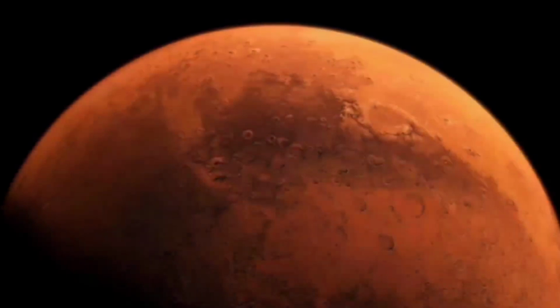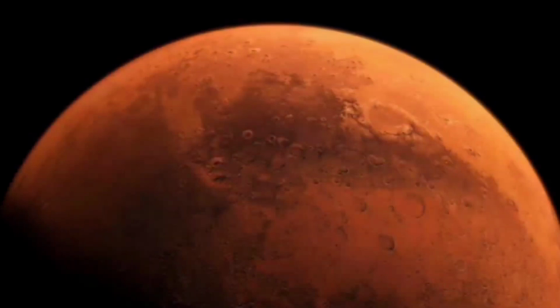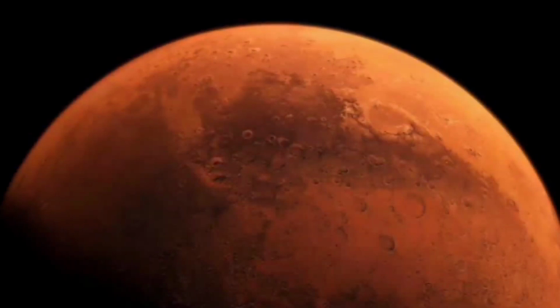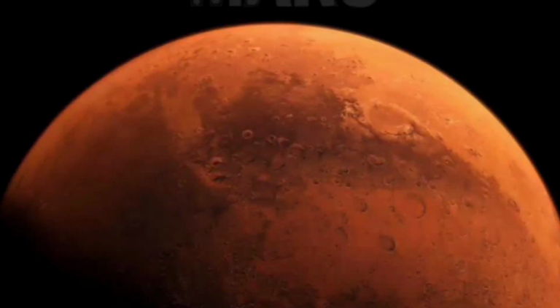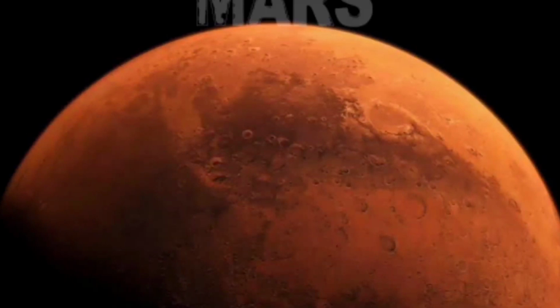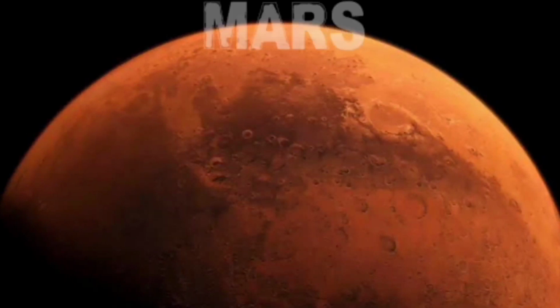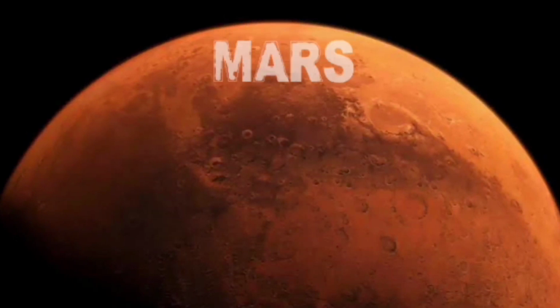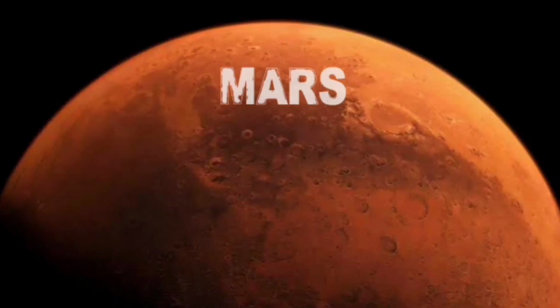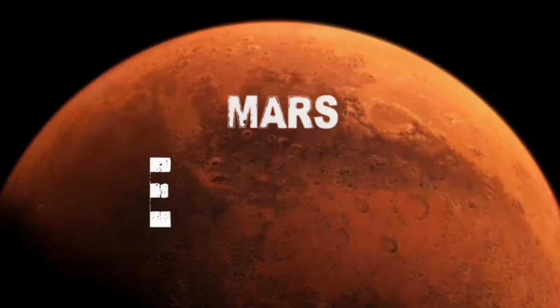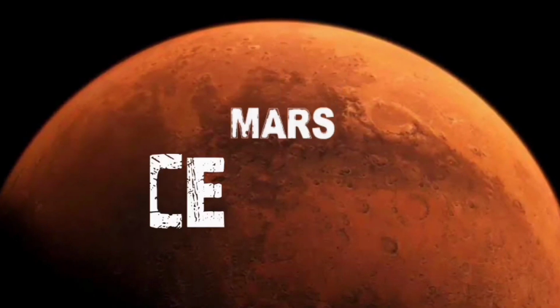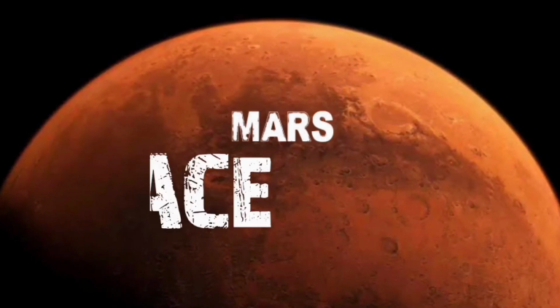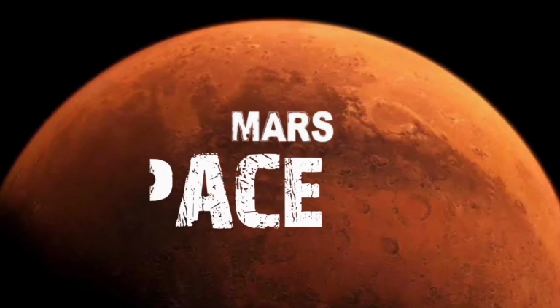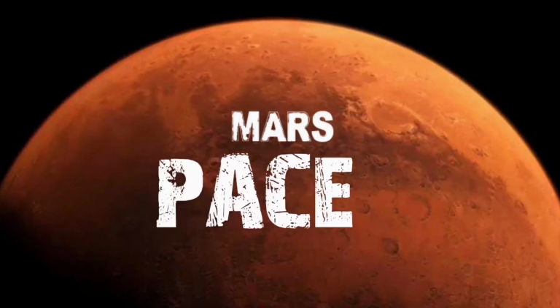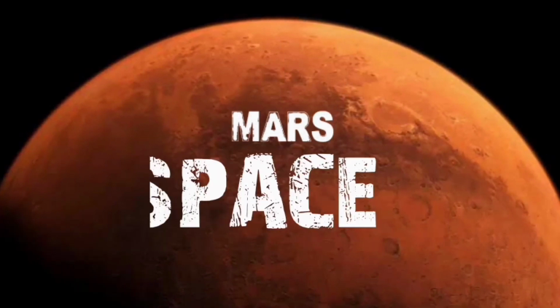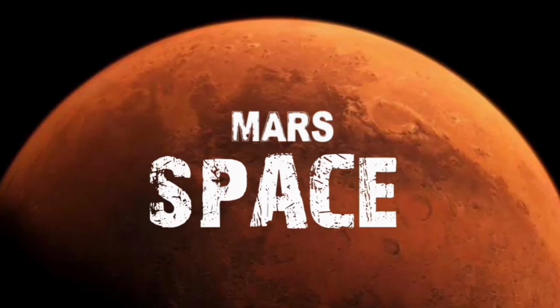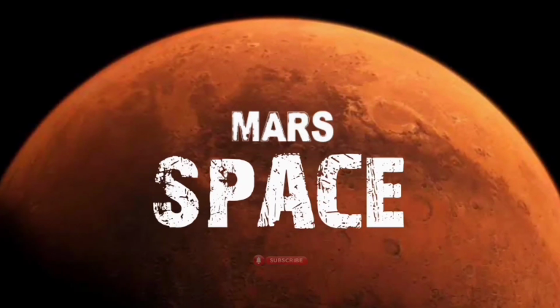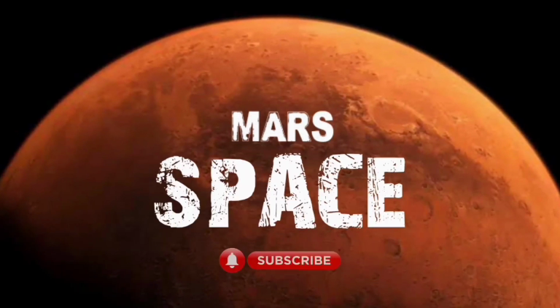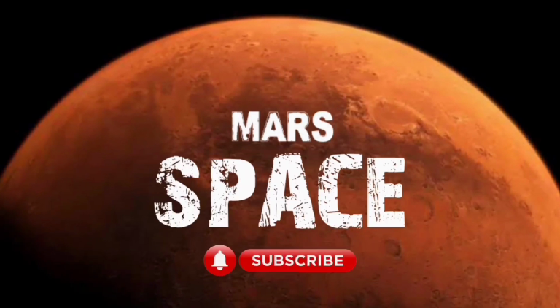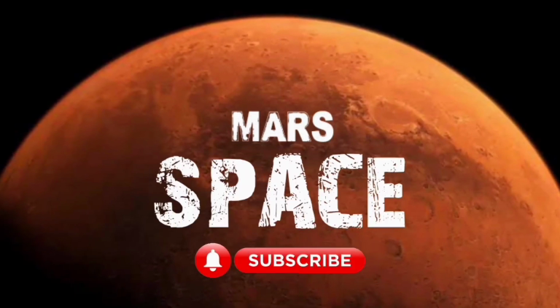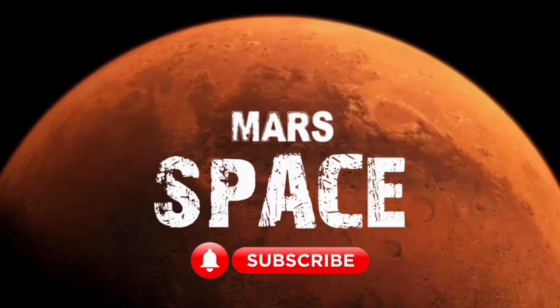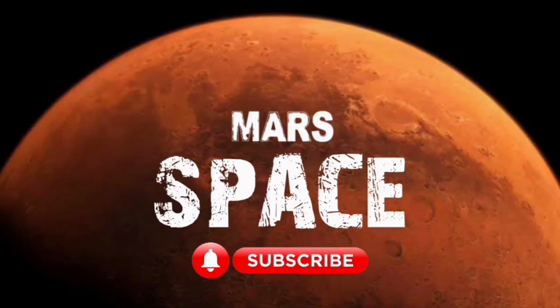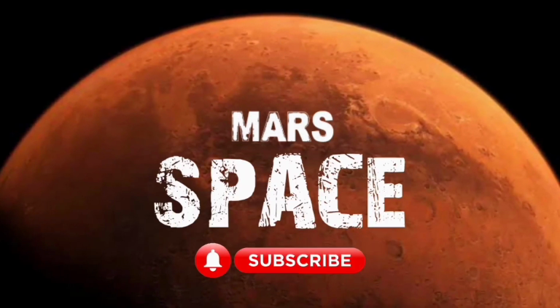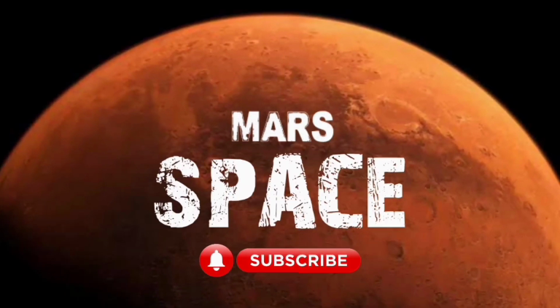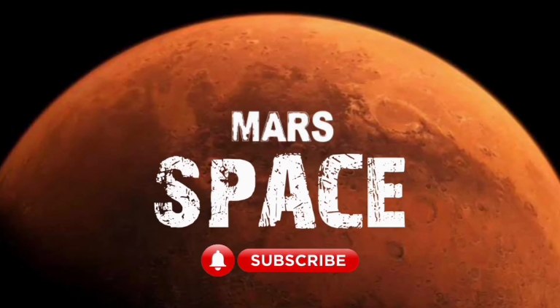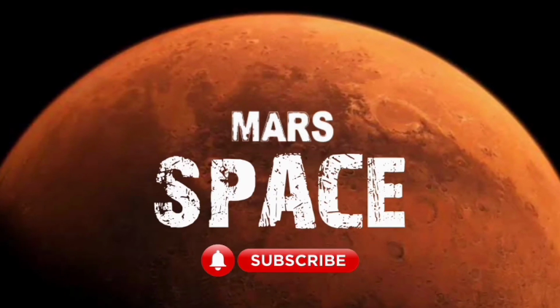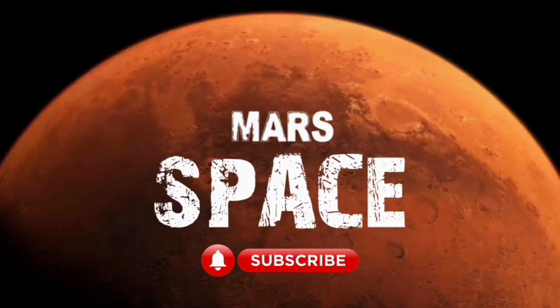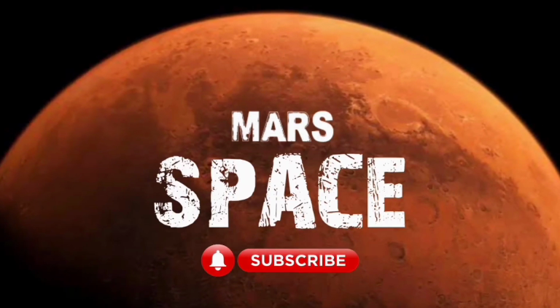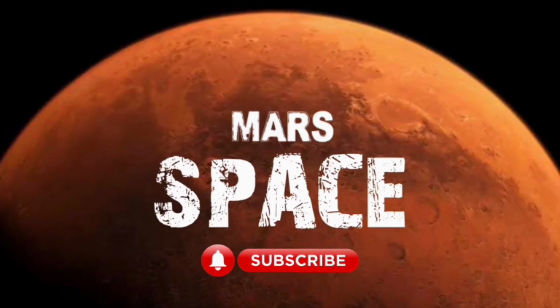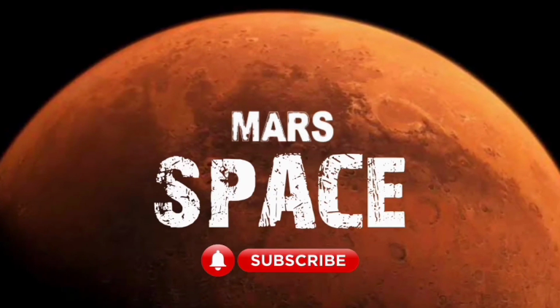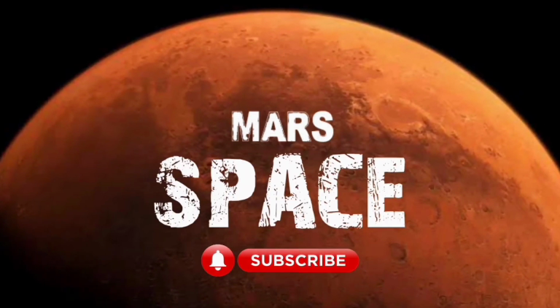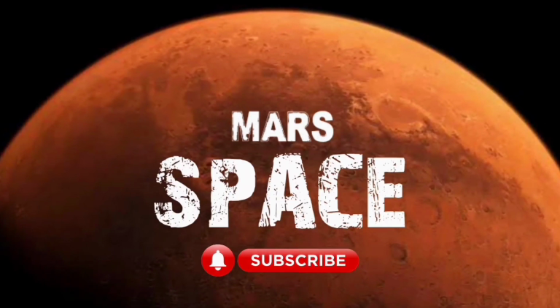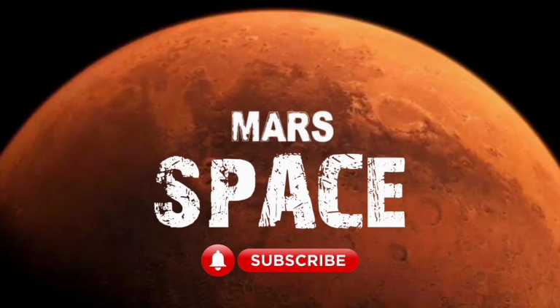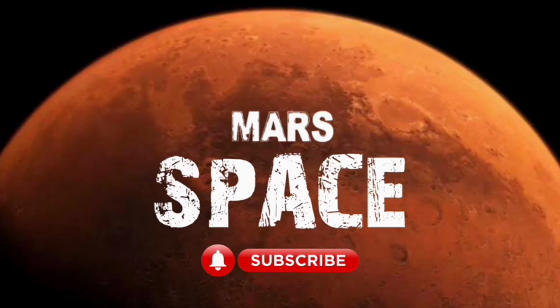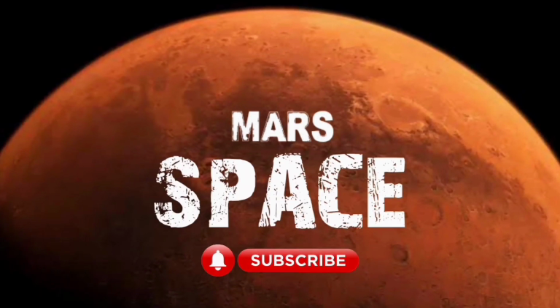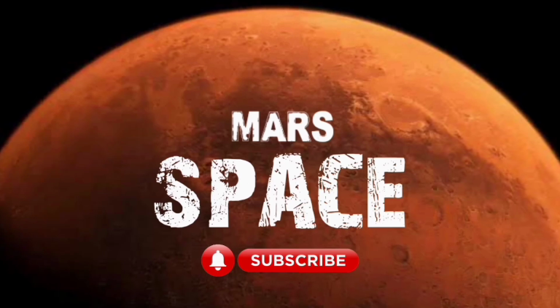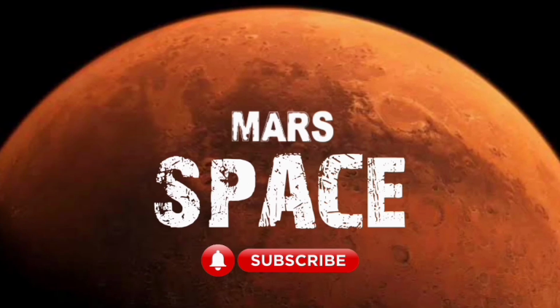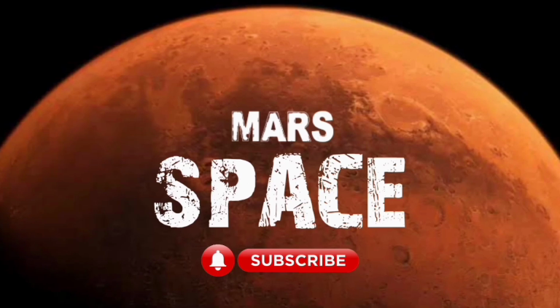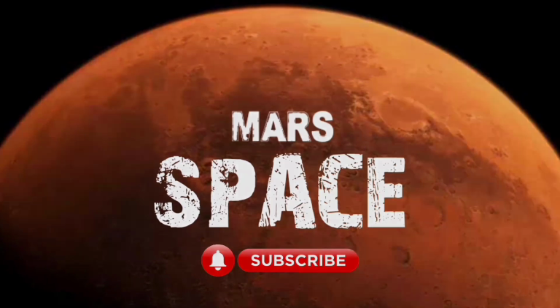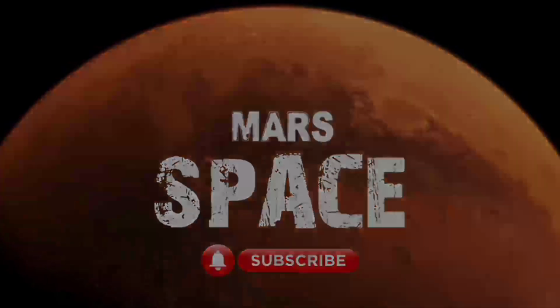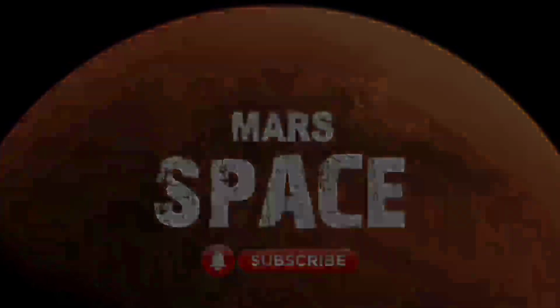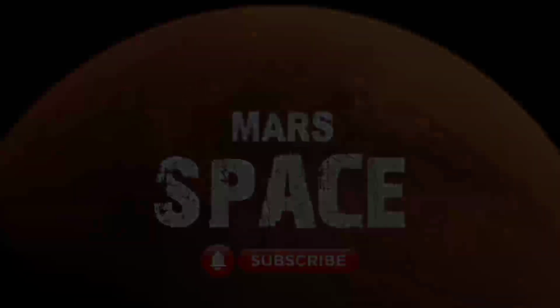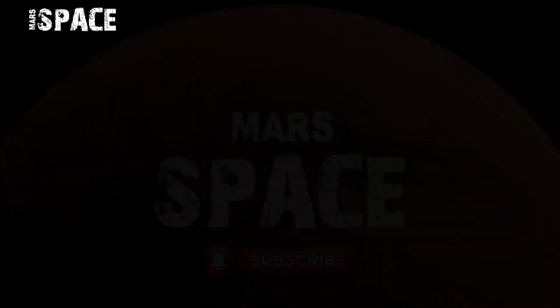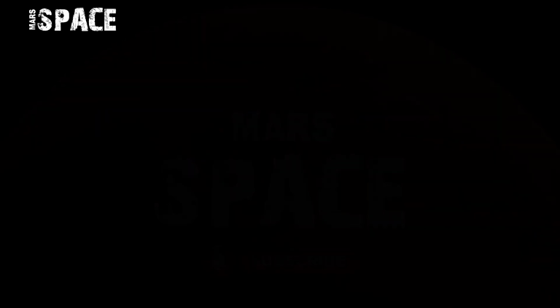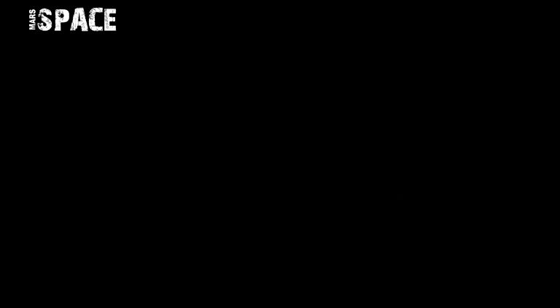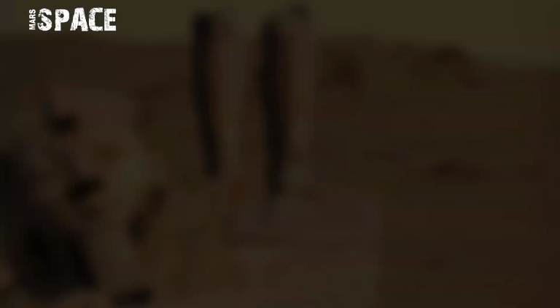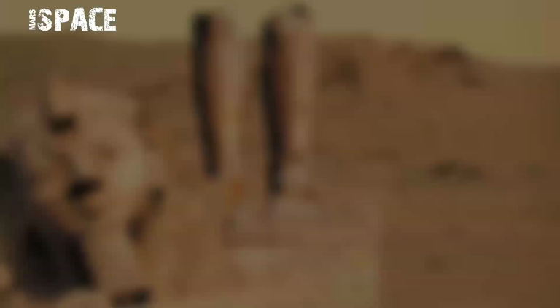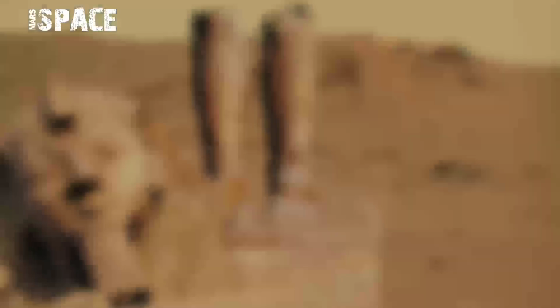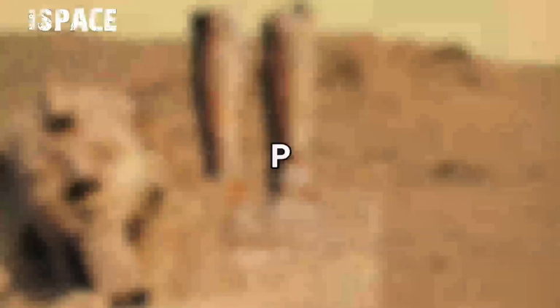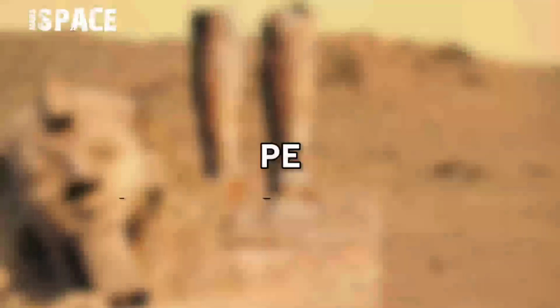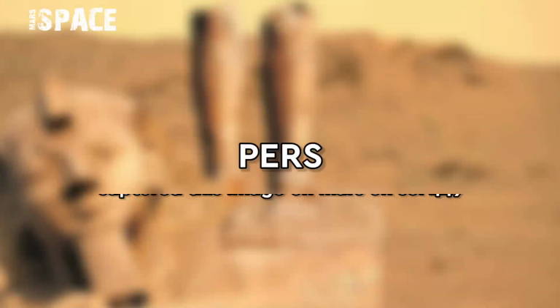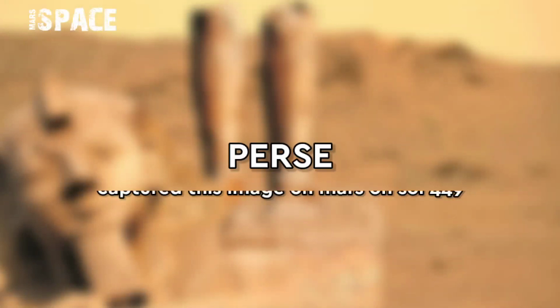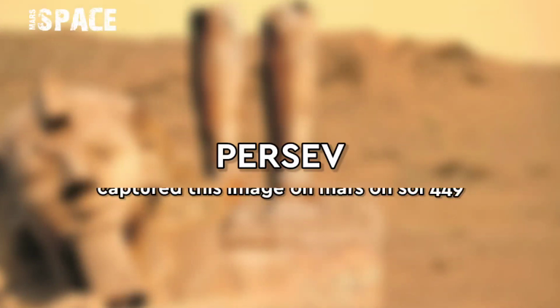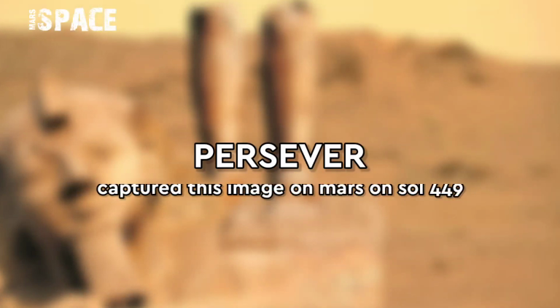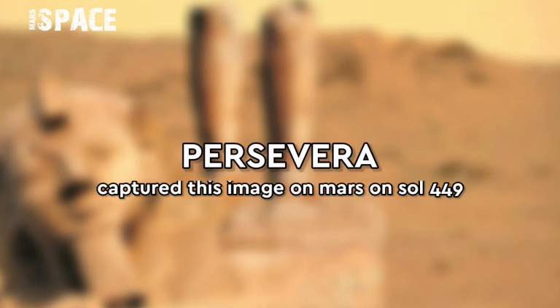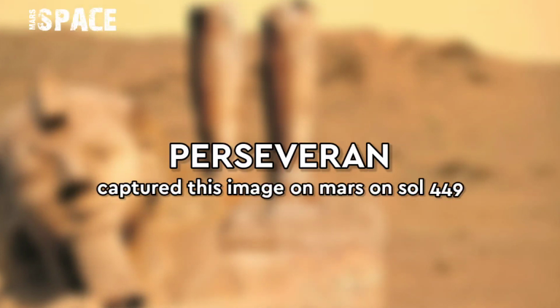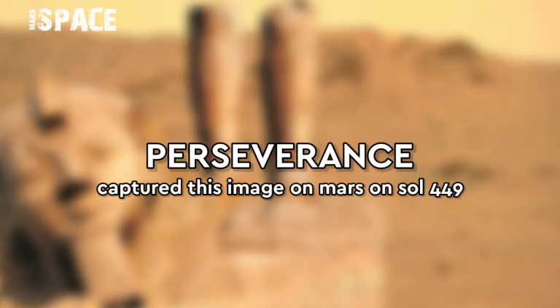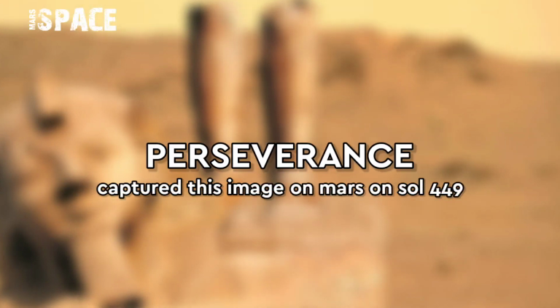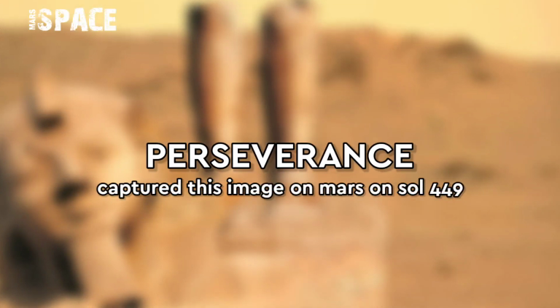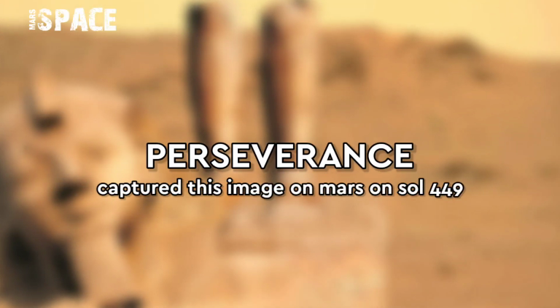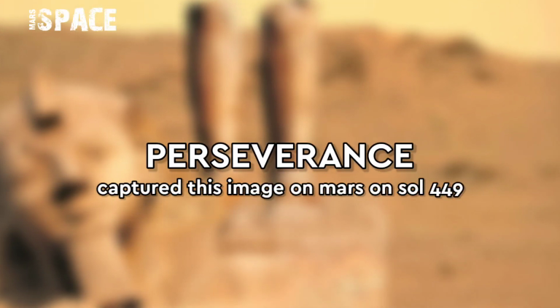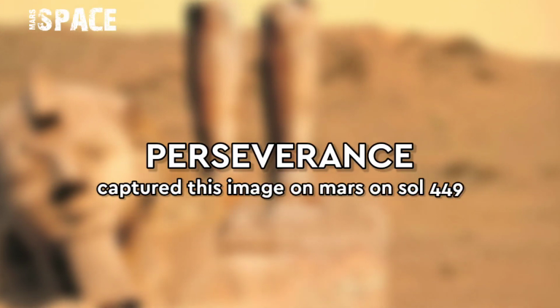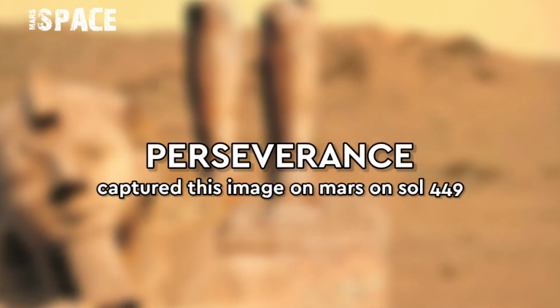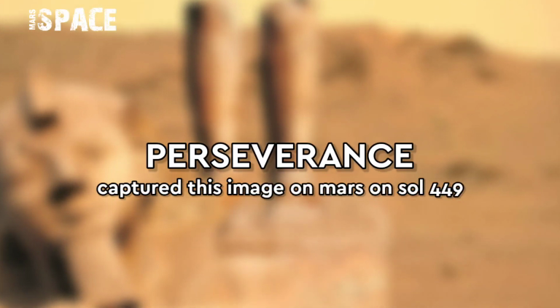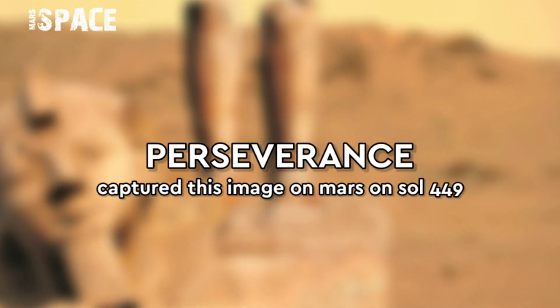Hi my dear friends, welcome back to our YouTube channel Marsyspace. If you are new, hit the like button with thumbs up and please watch till the end.